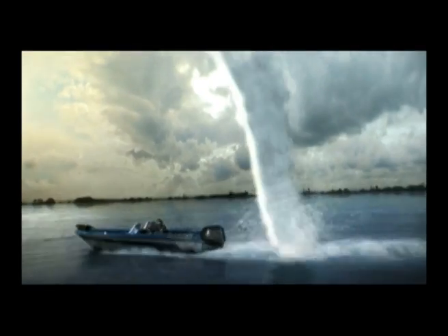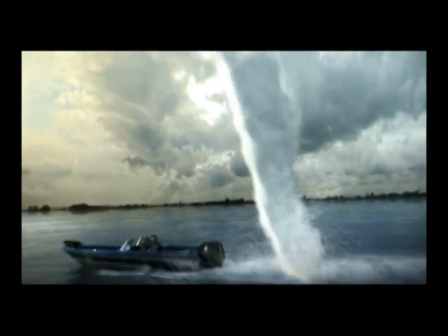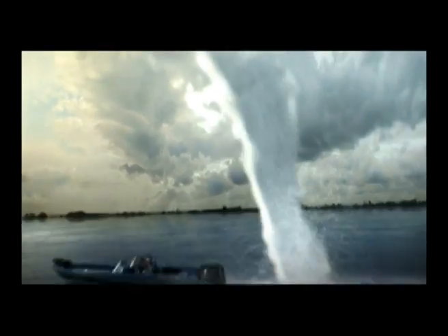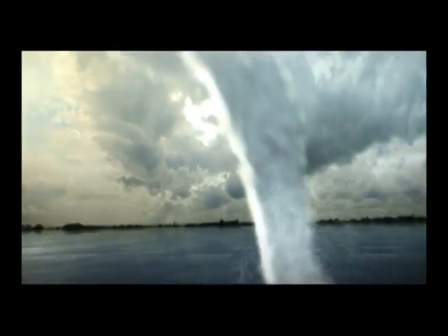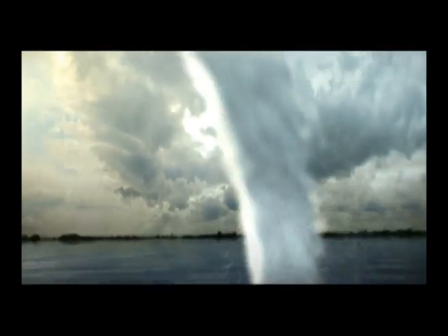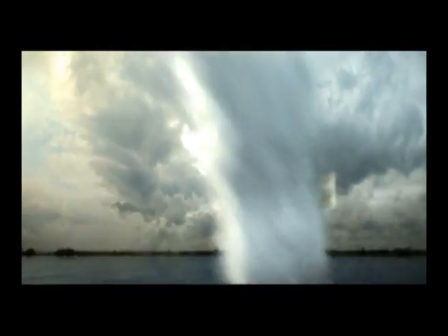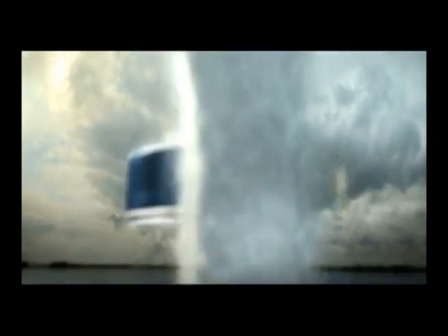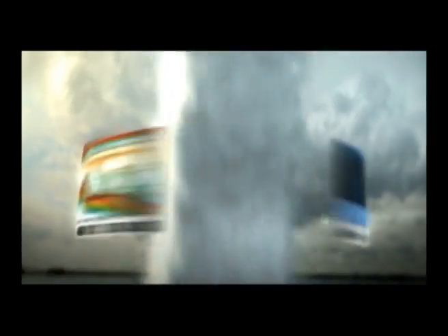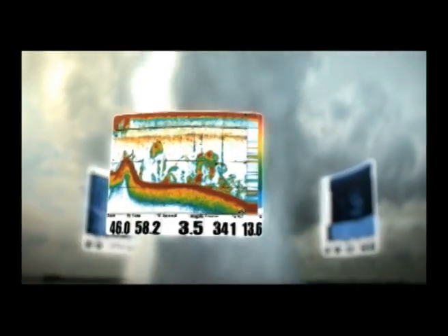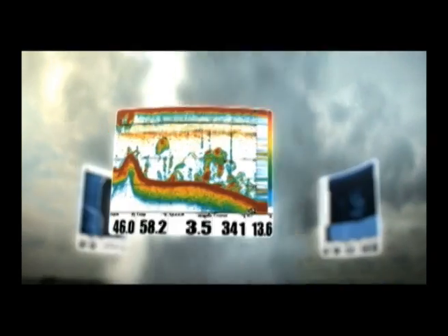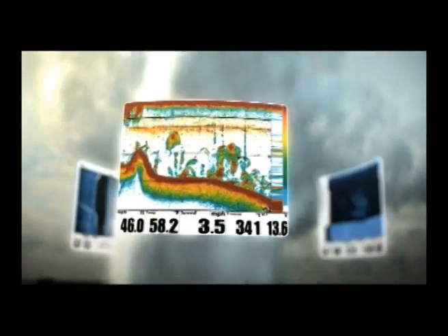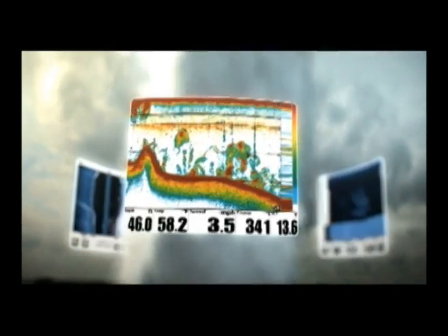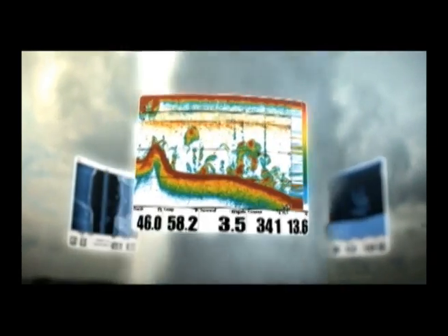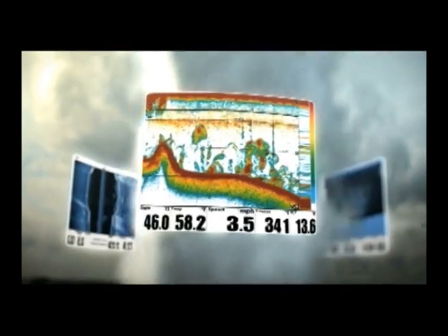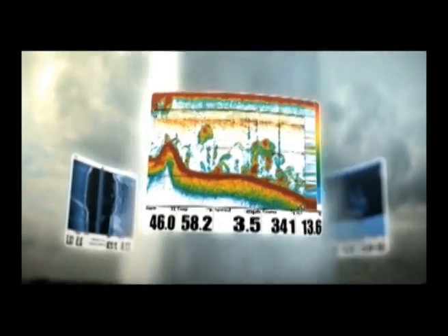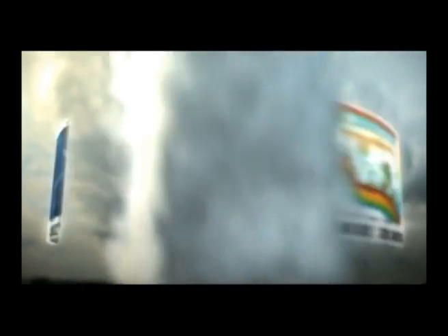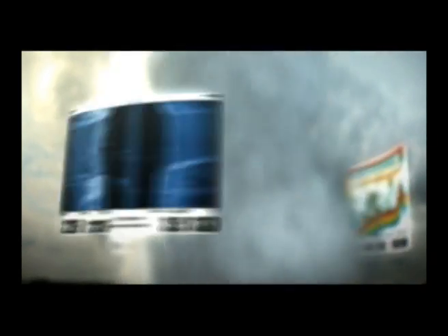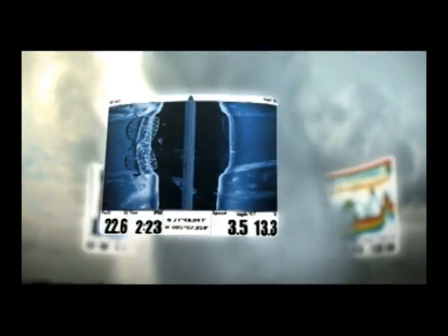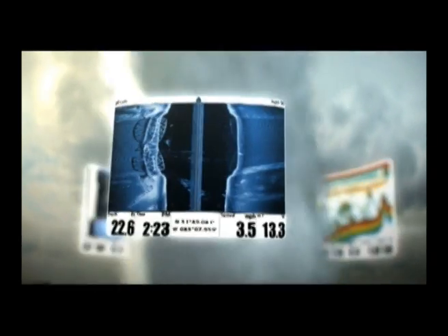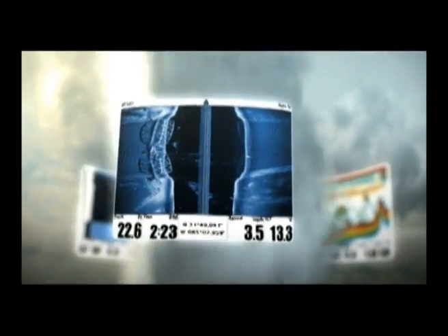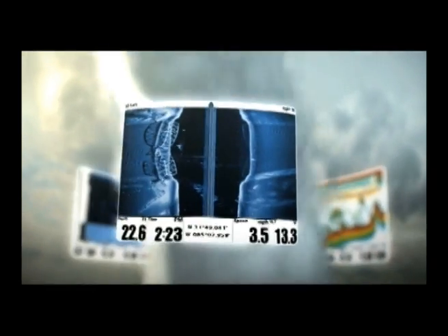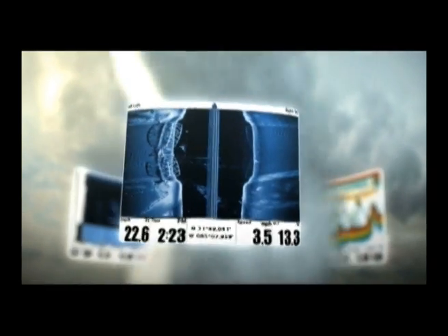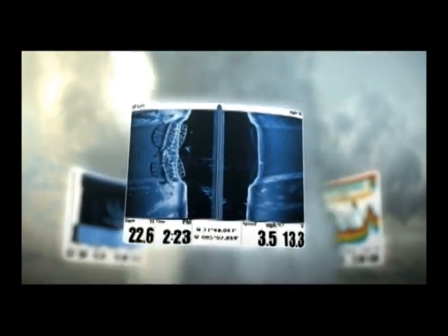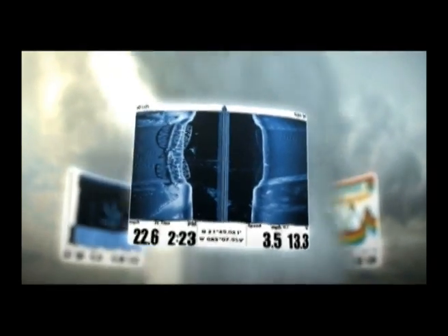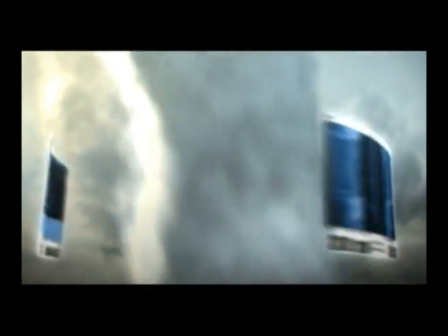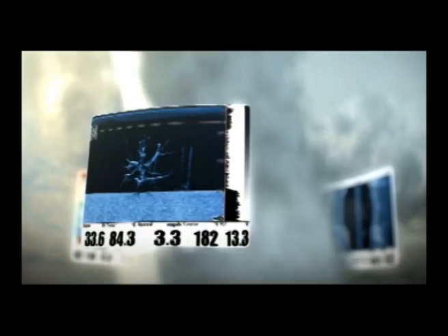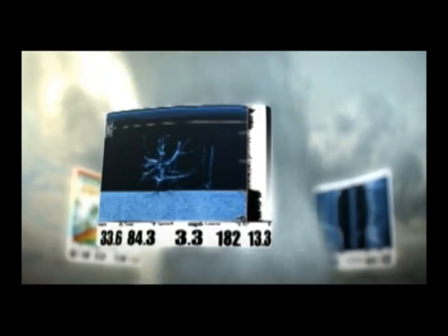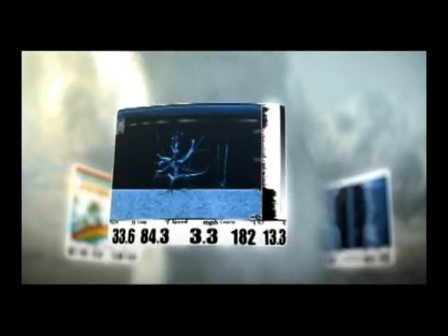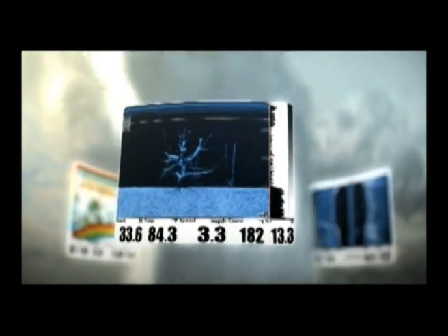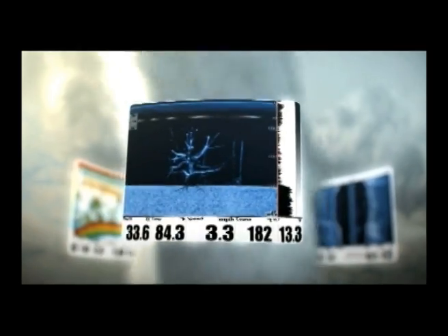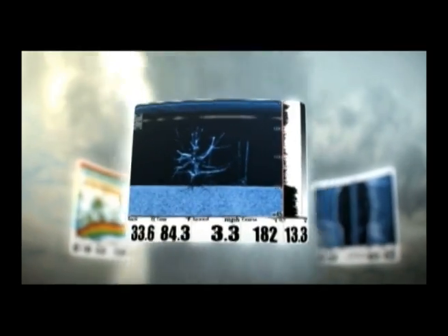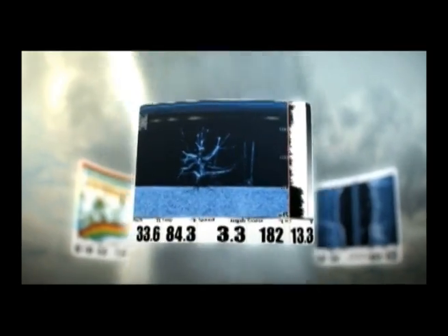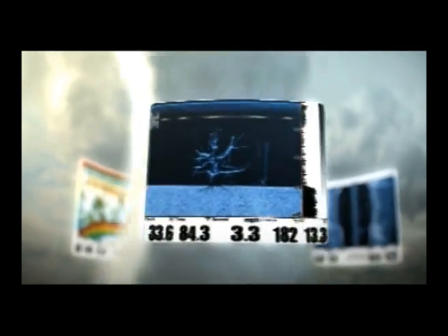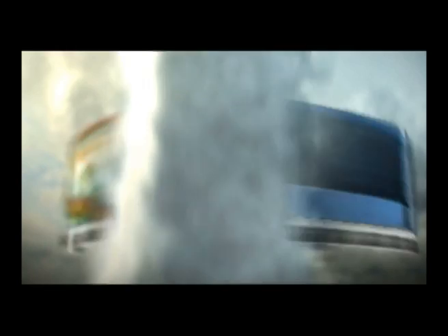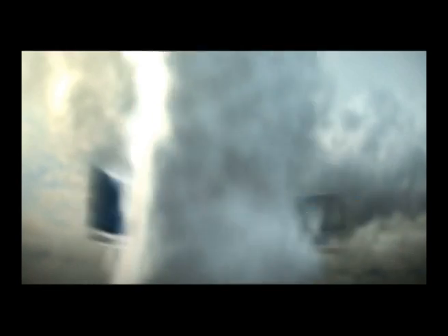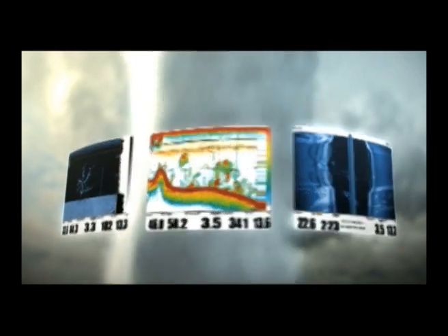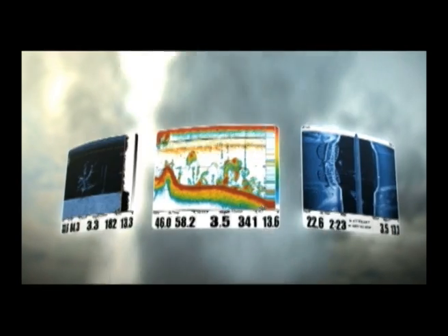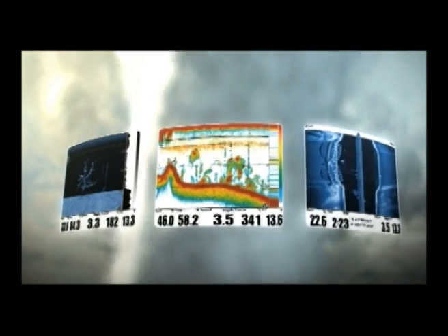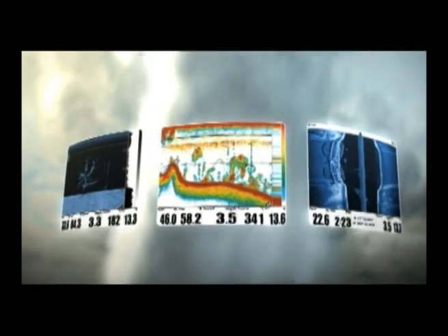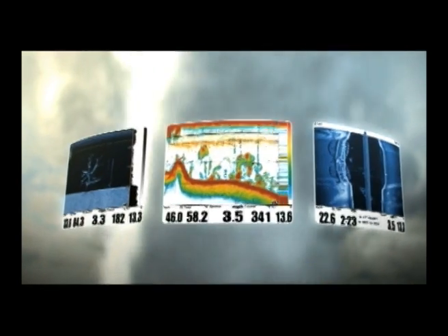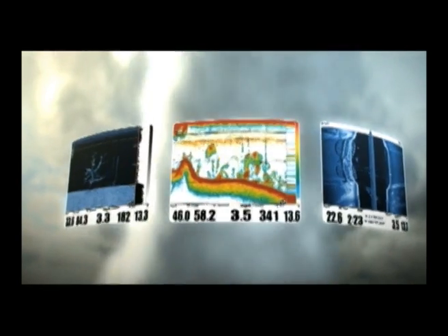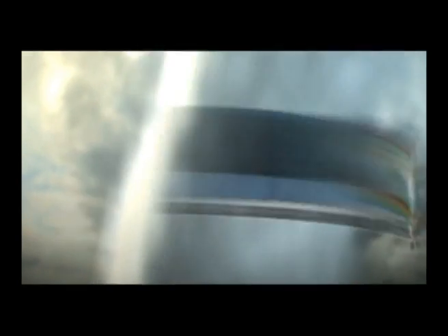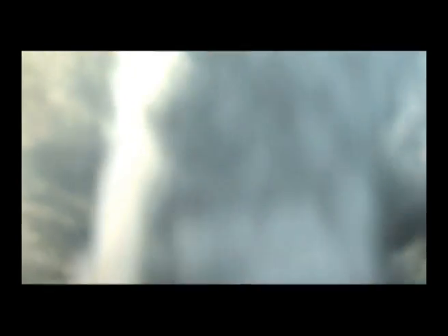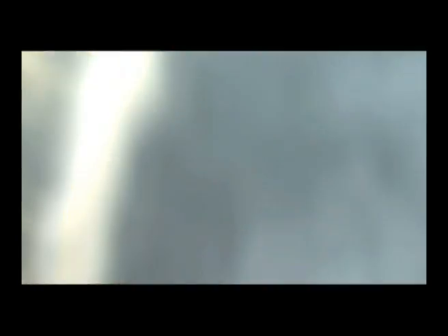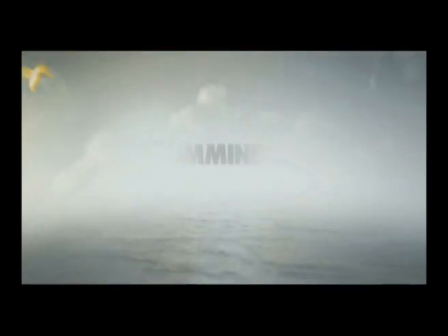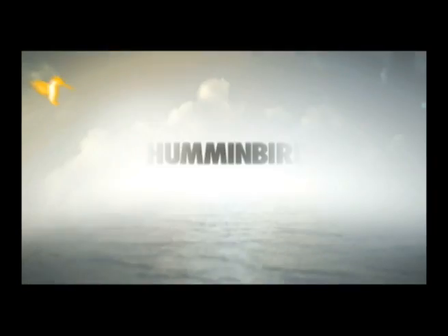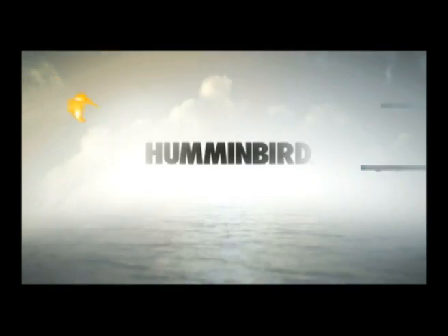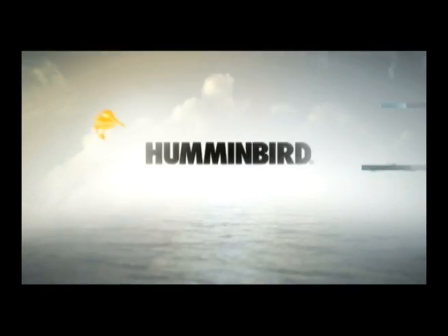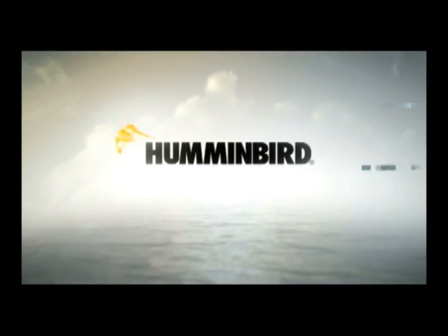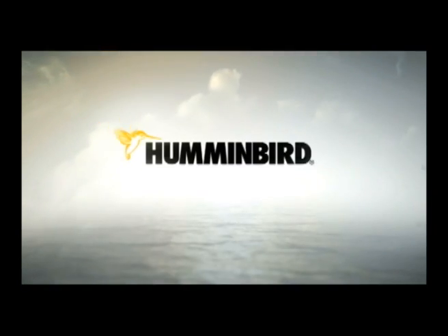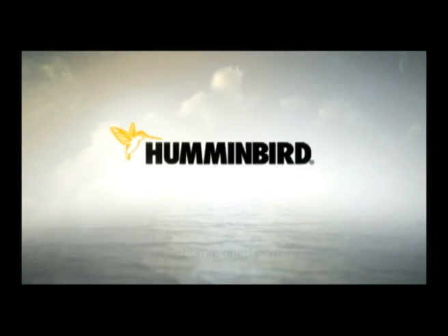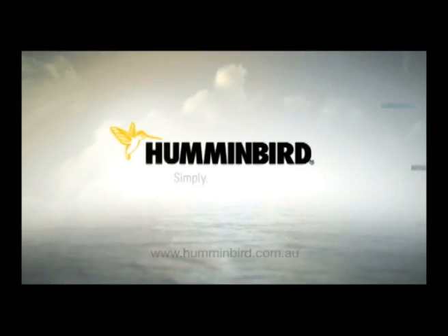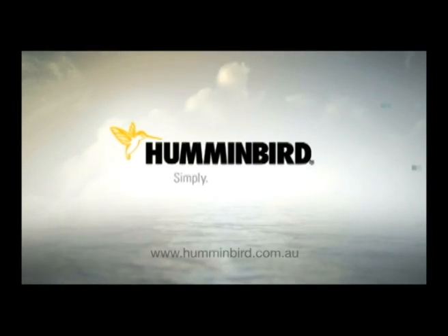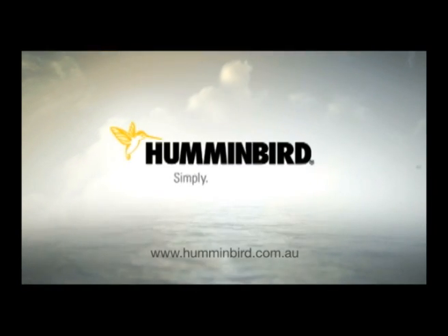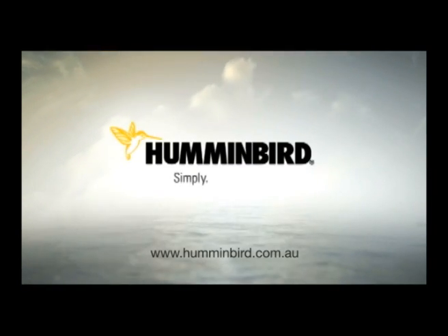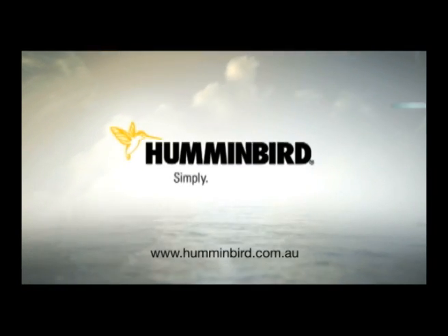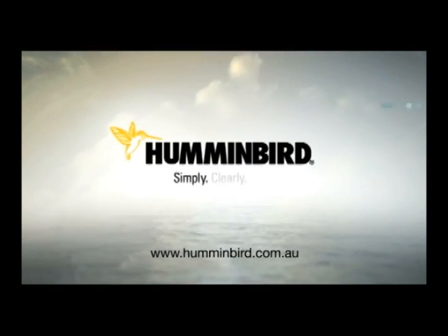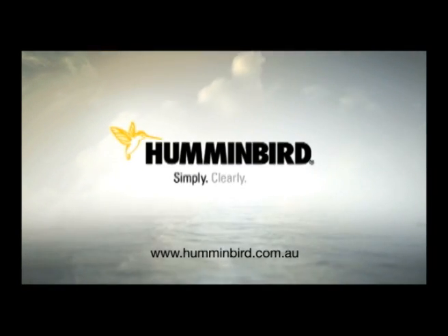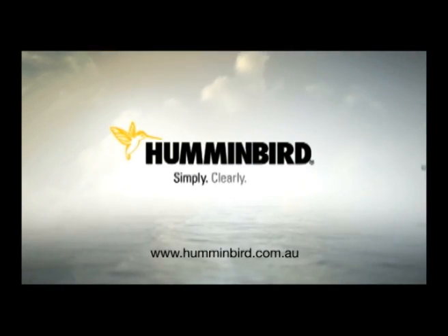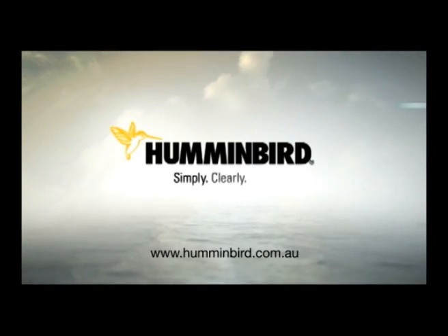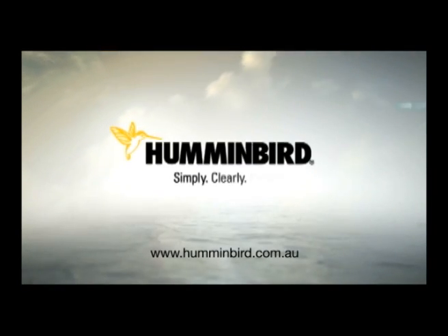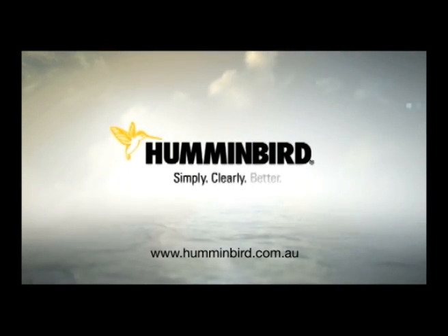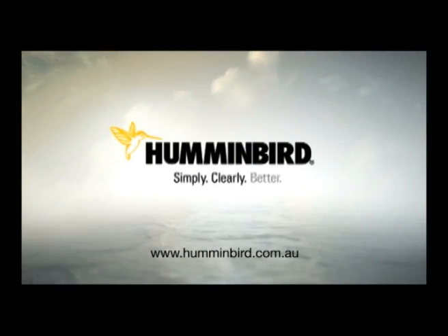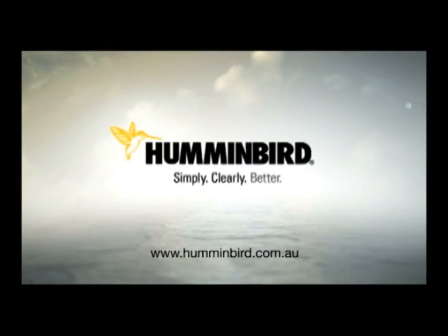Fish smarter with Switchfire, sight imaging, and down imaging — only from Humminbird. Simply. Clearly. Better.